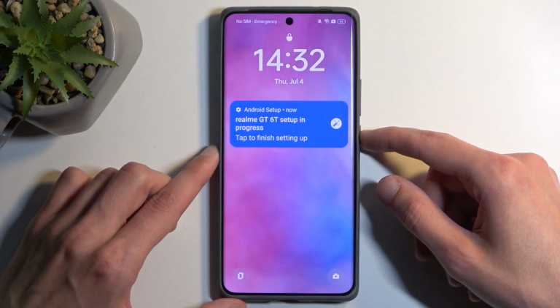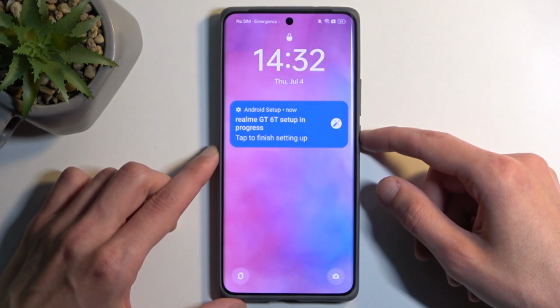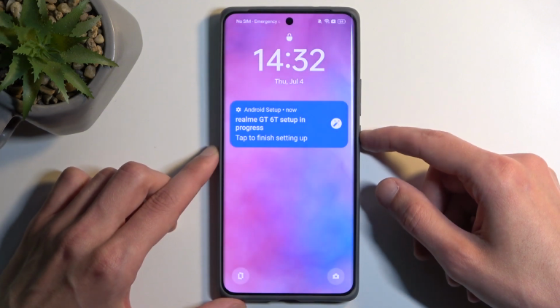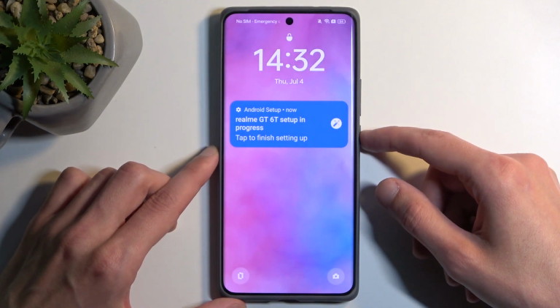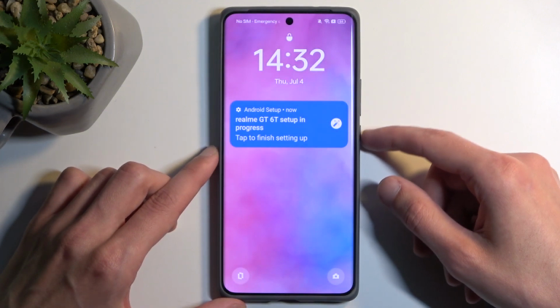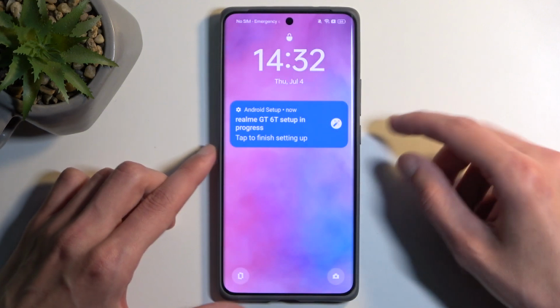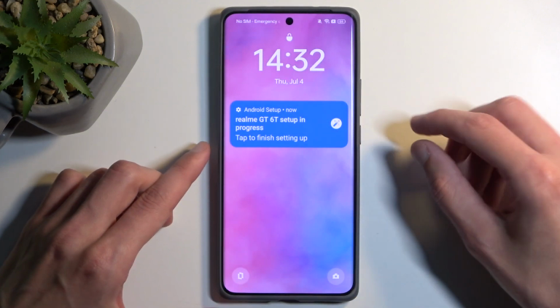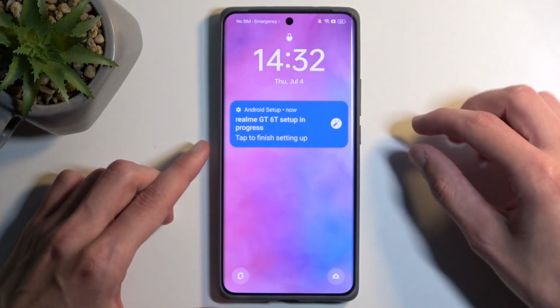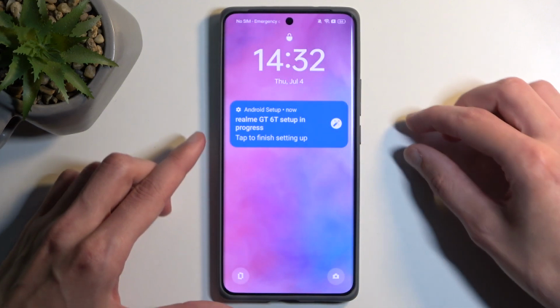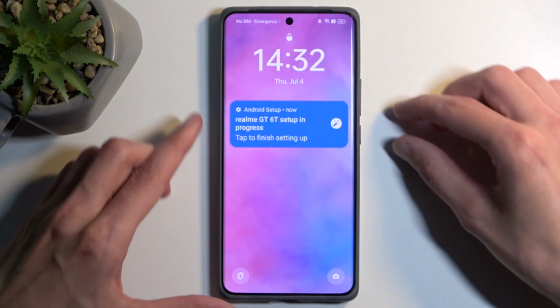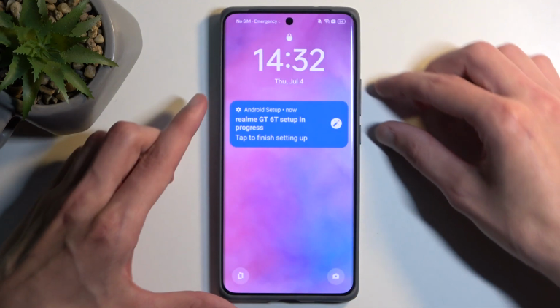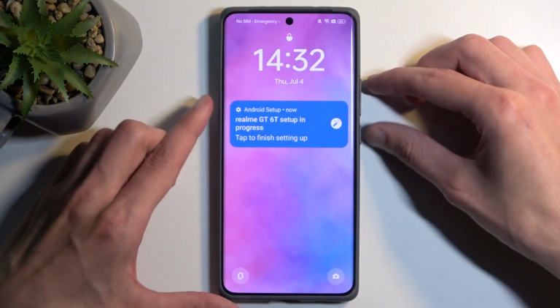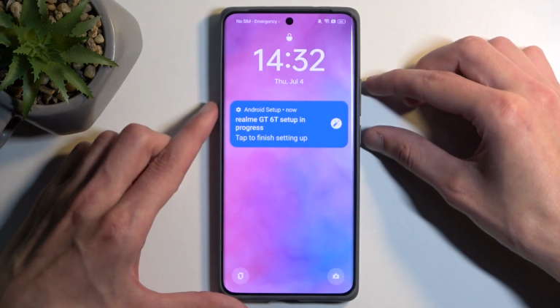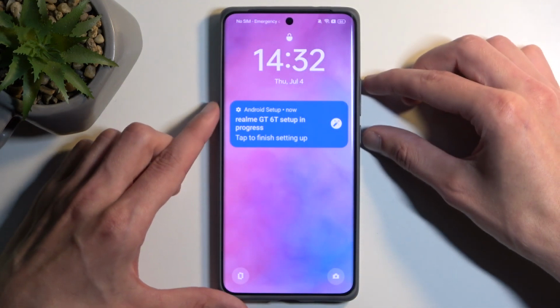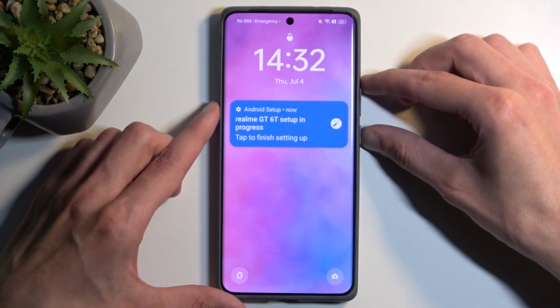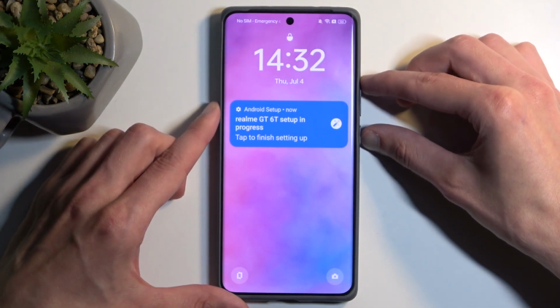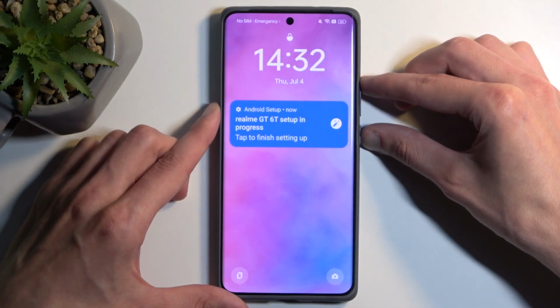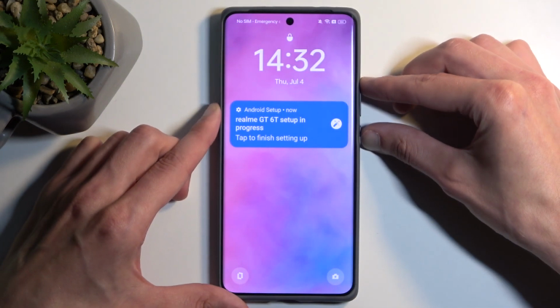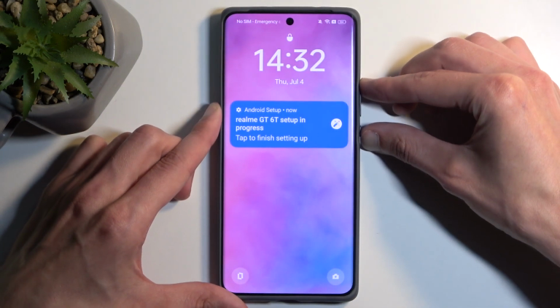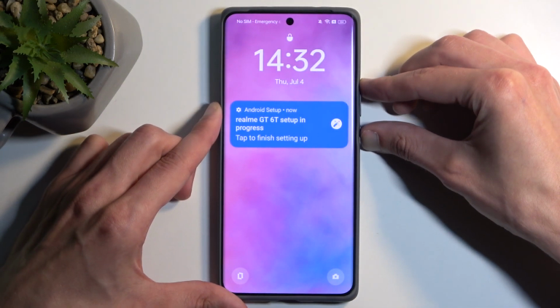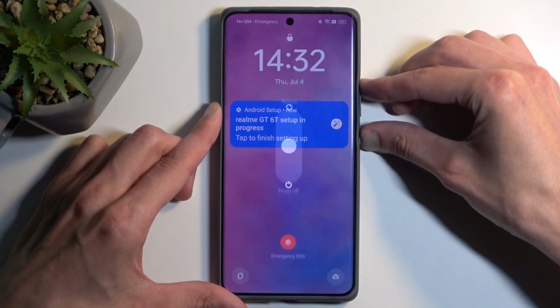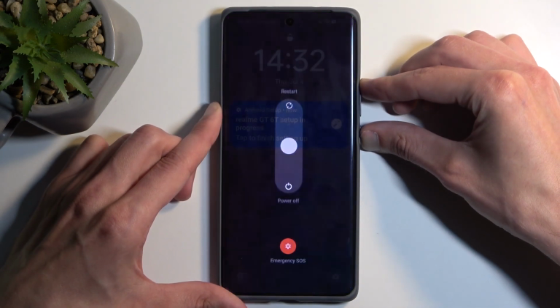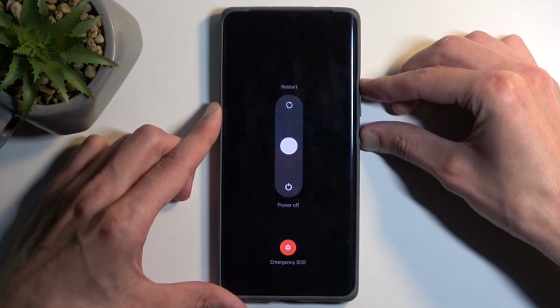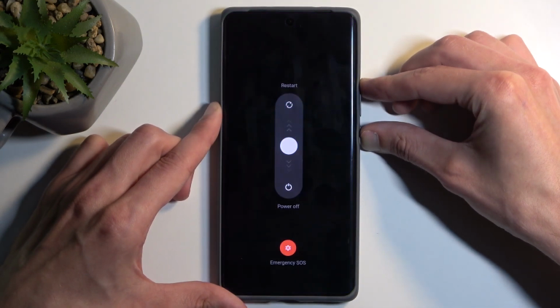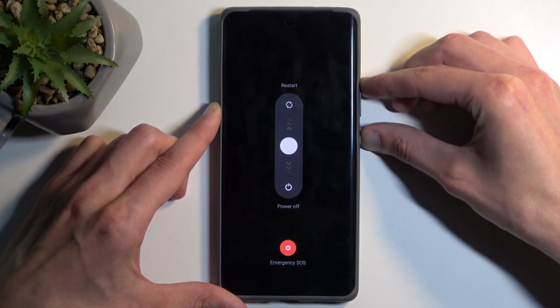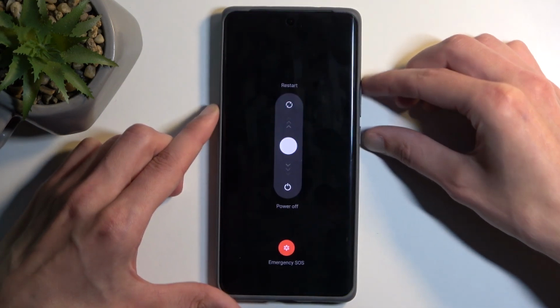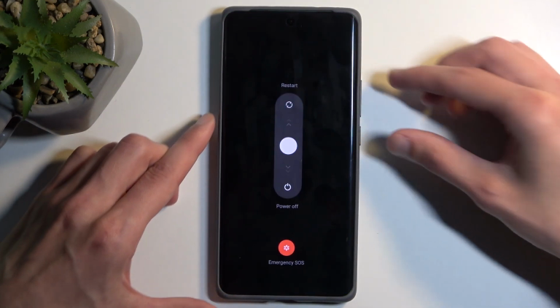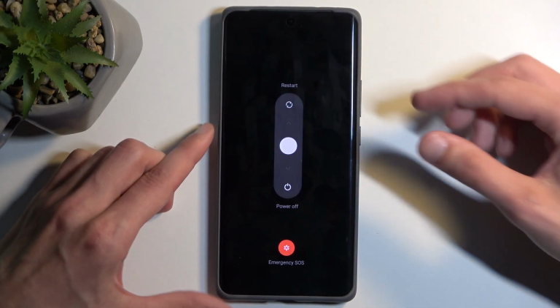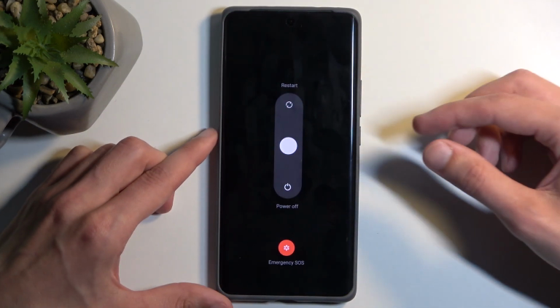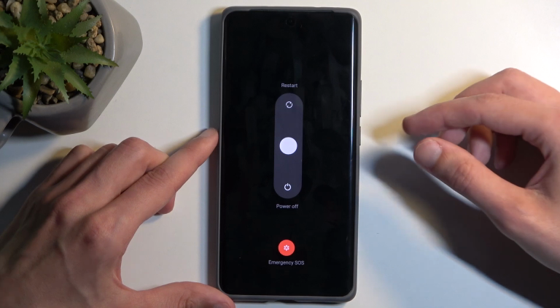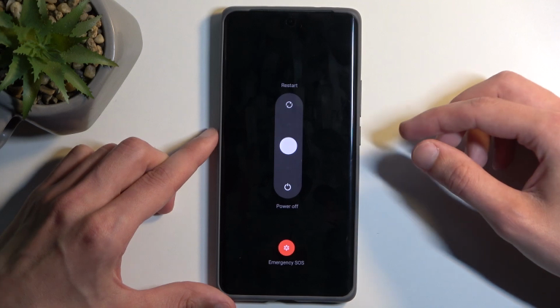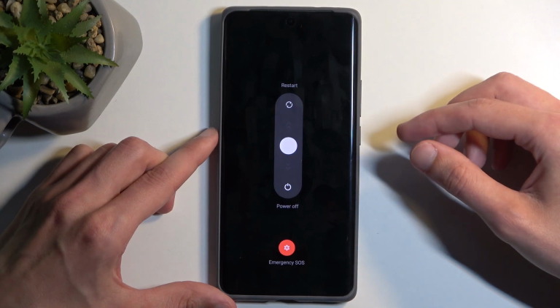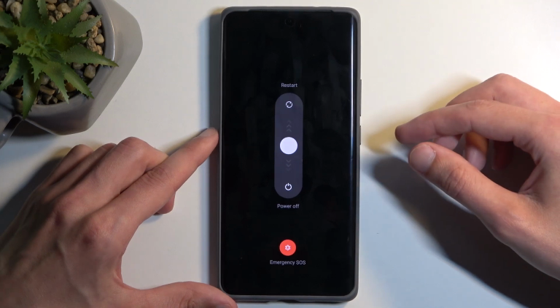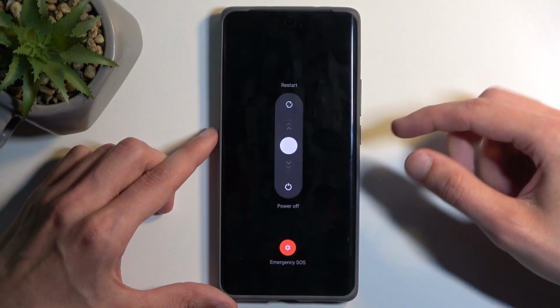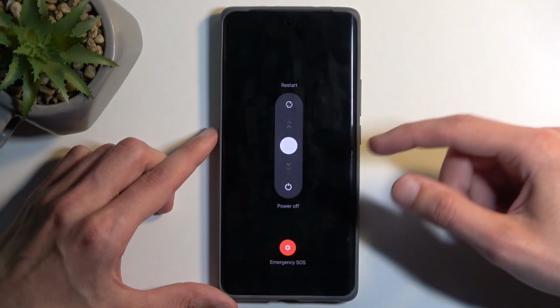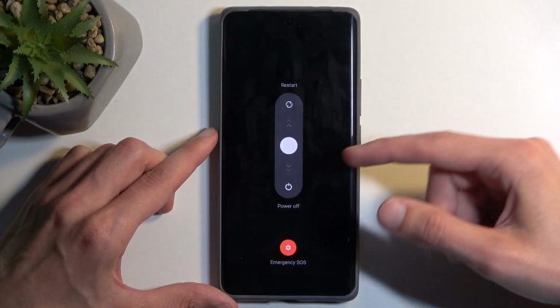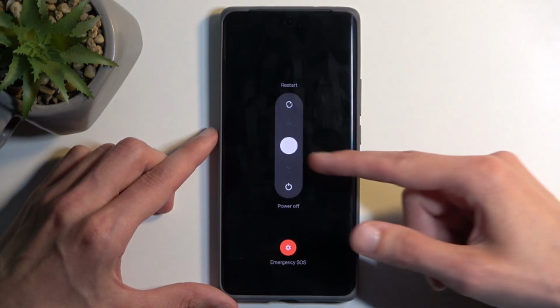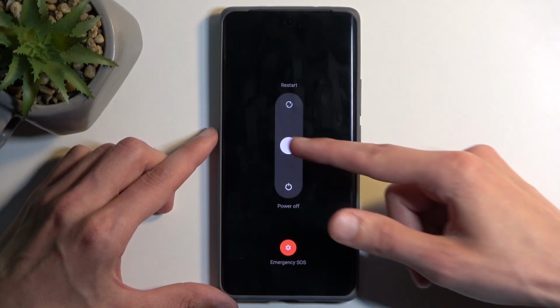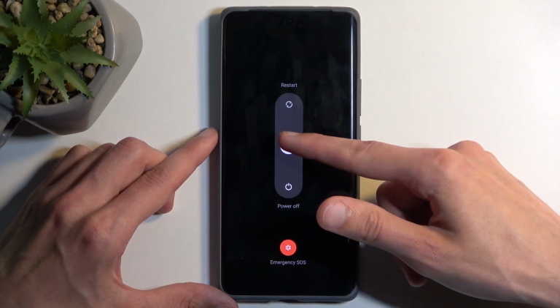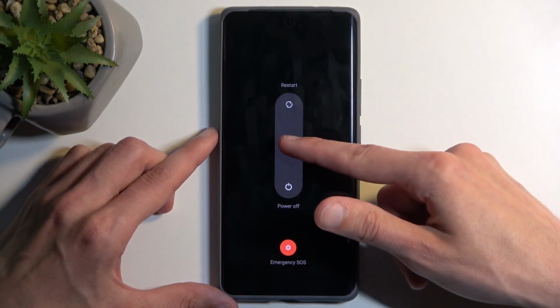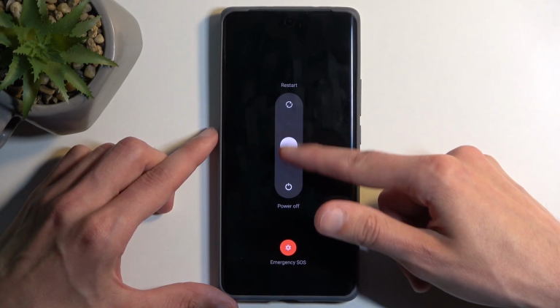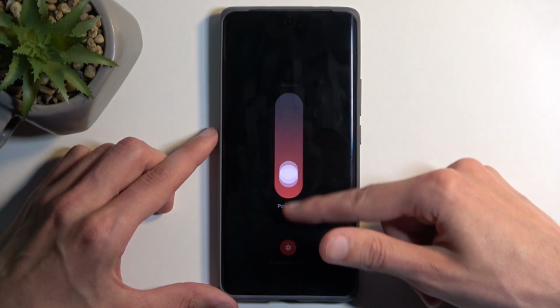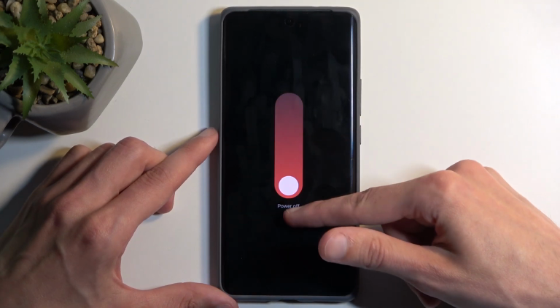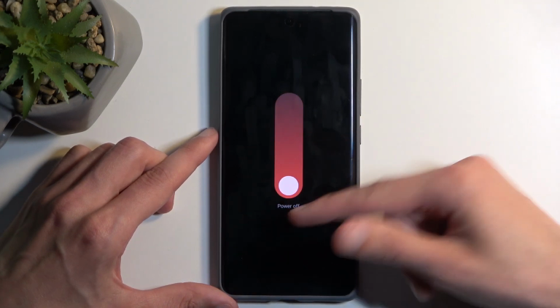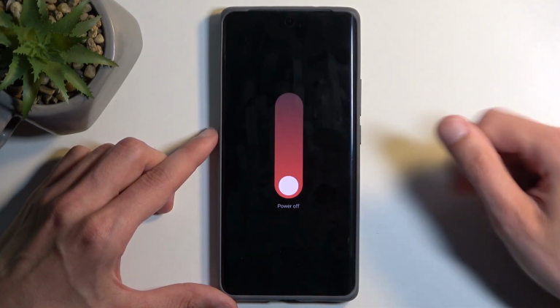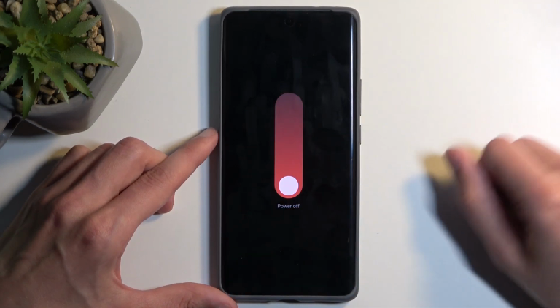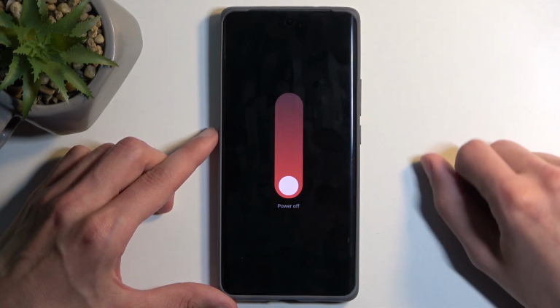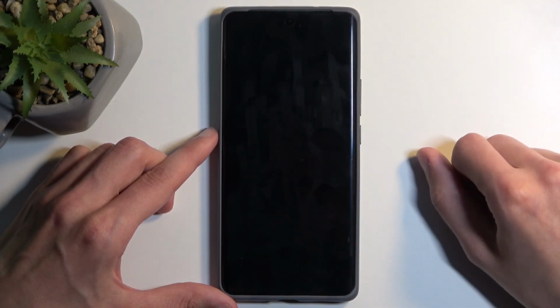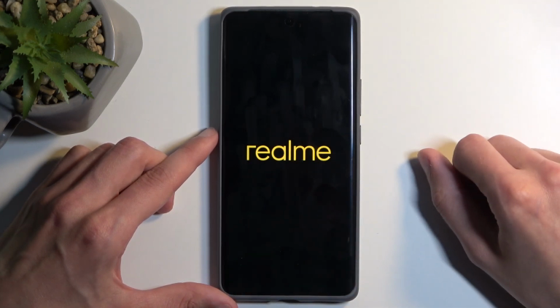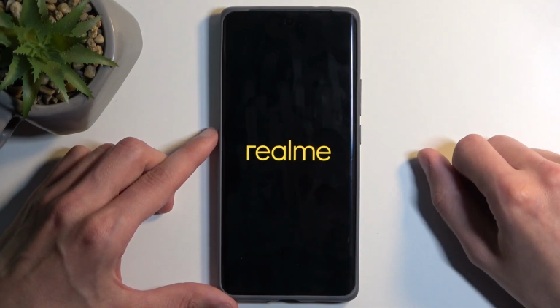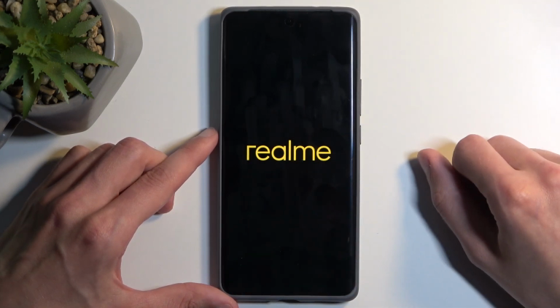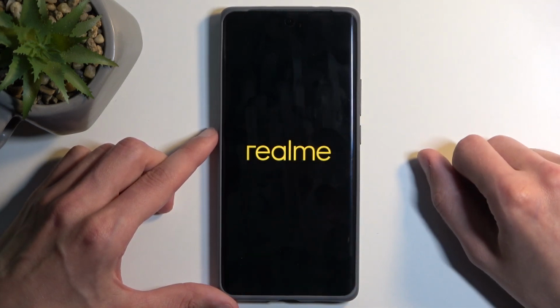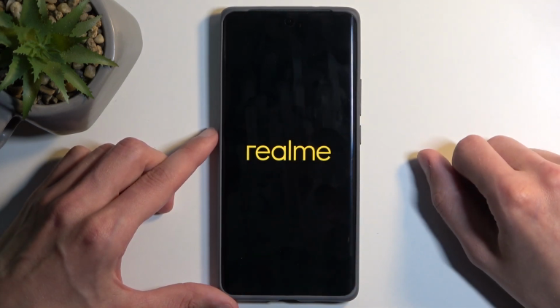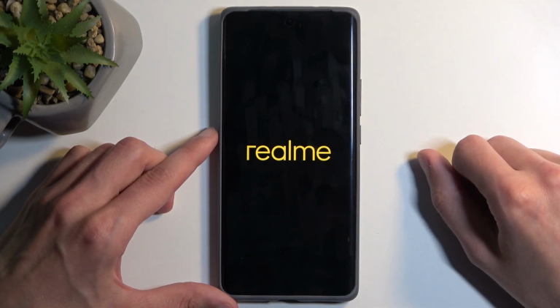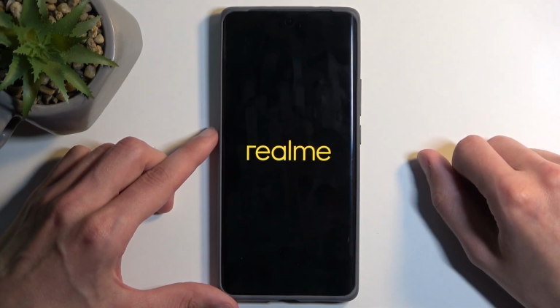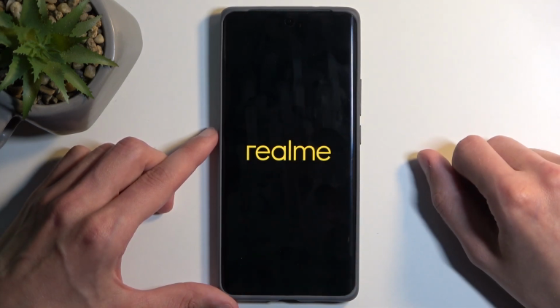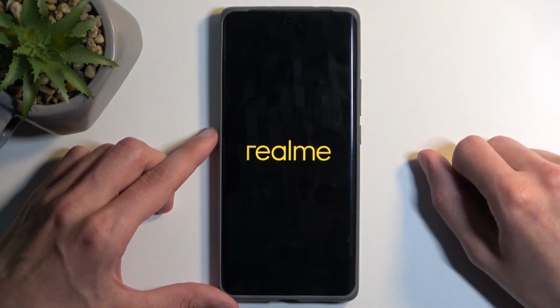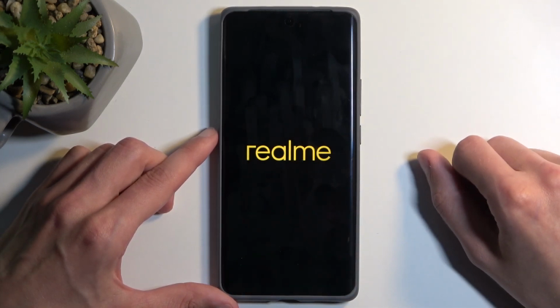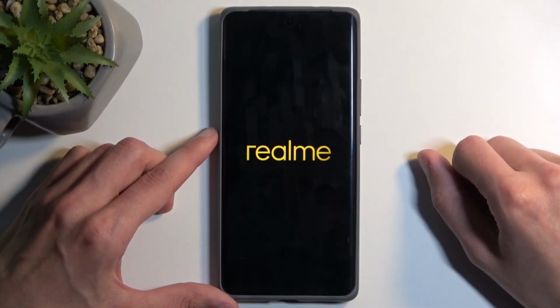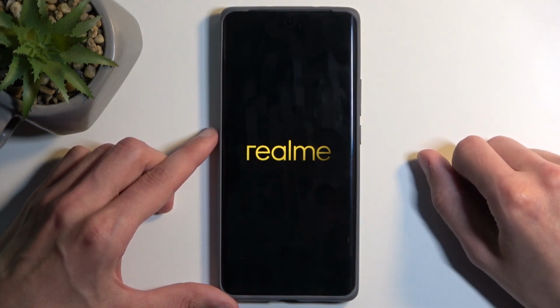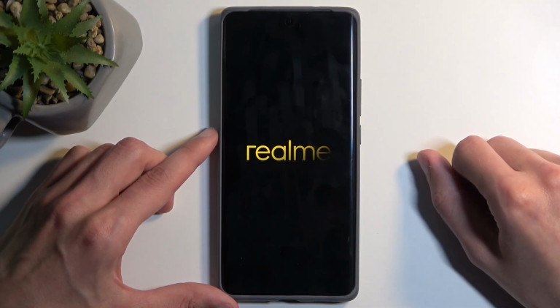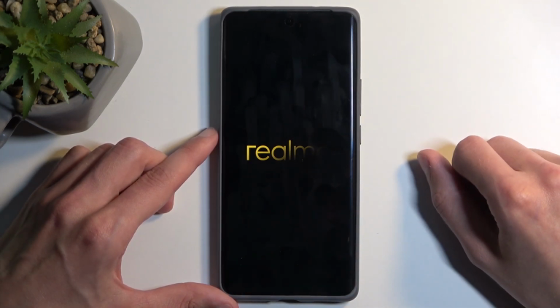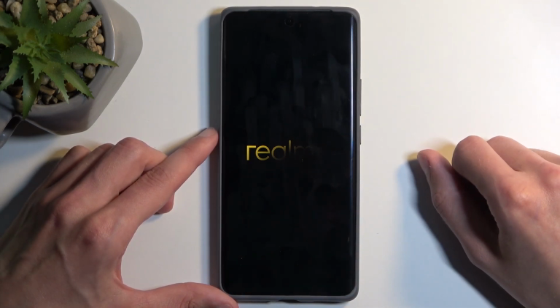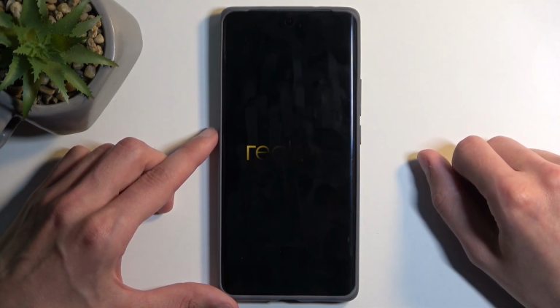To get started, we're going to hold the power button and volume up — you can do that from the lock screen — and then swipe down to power off your device.